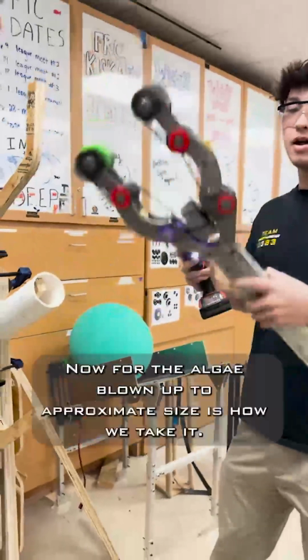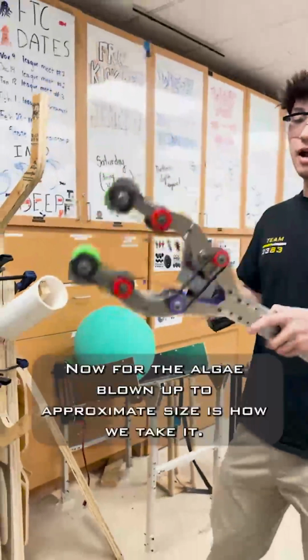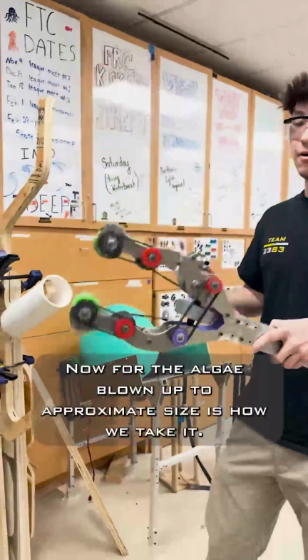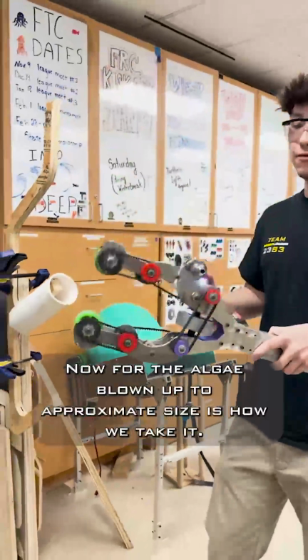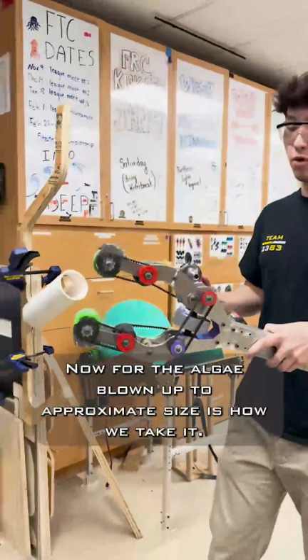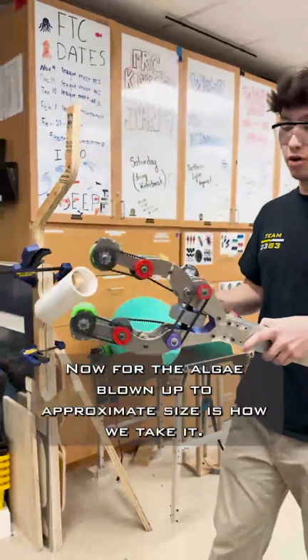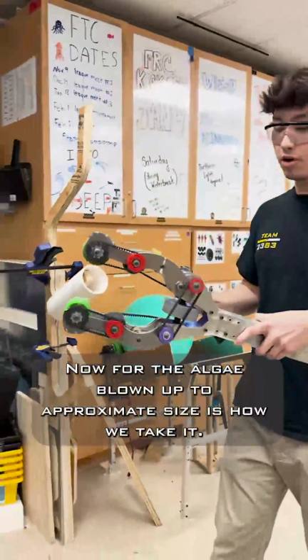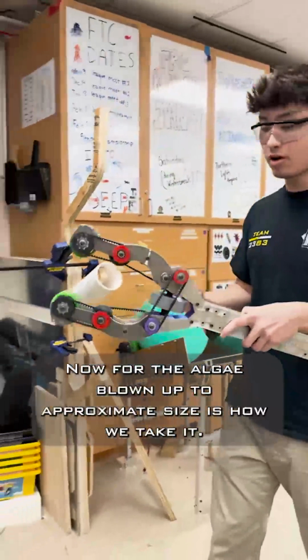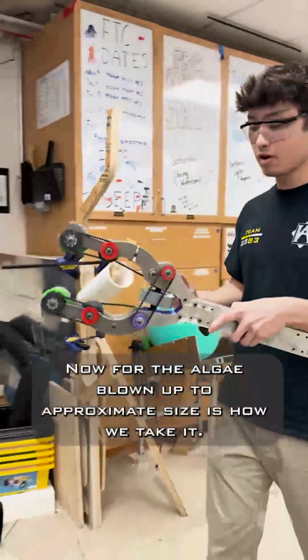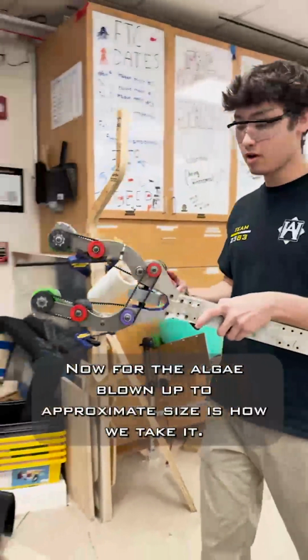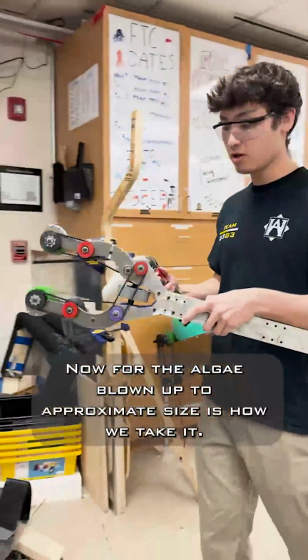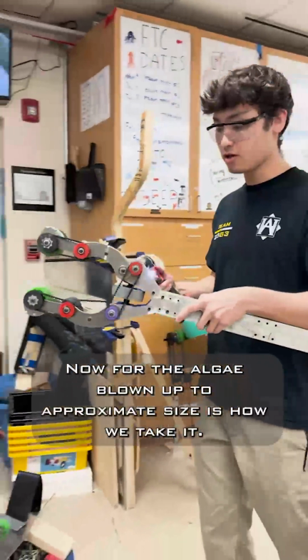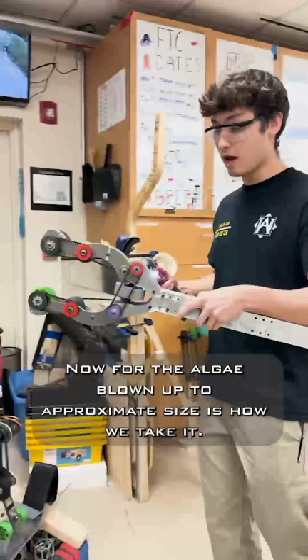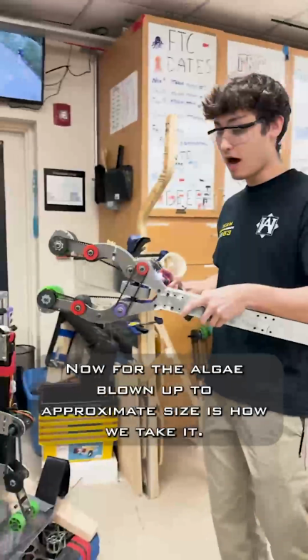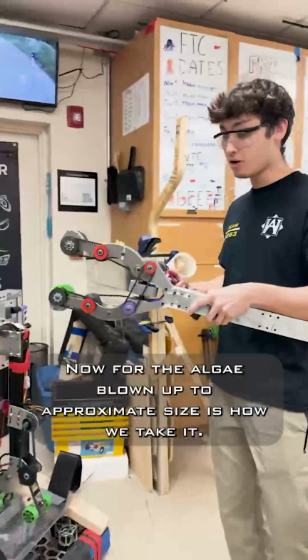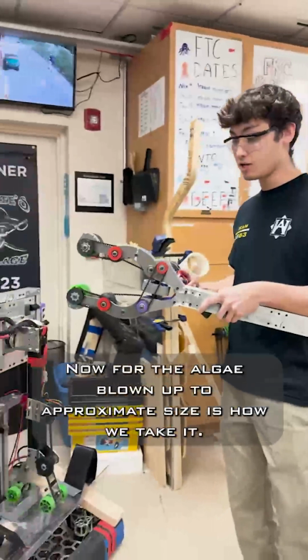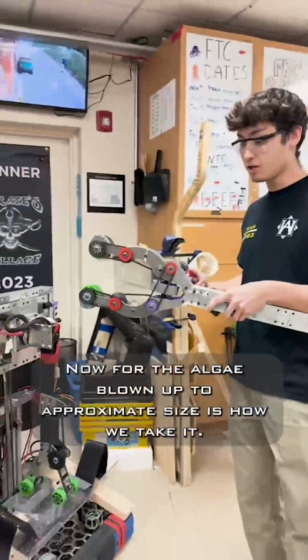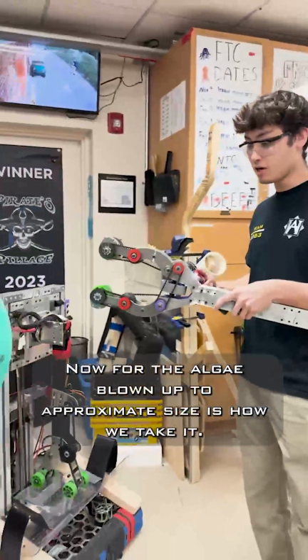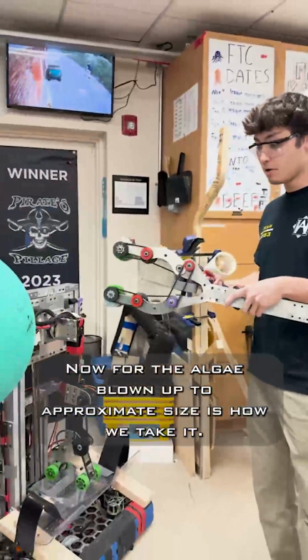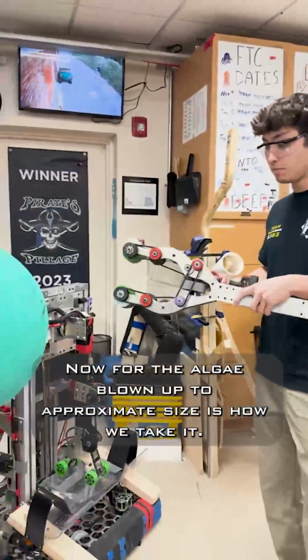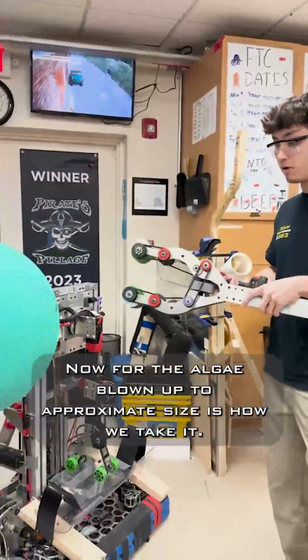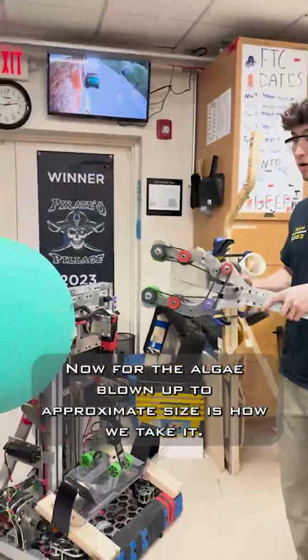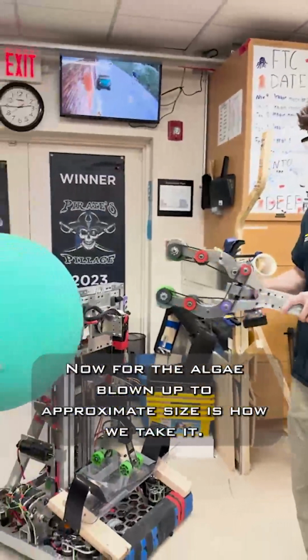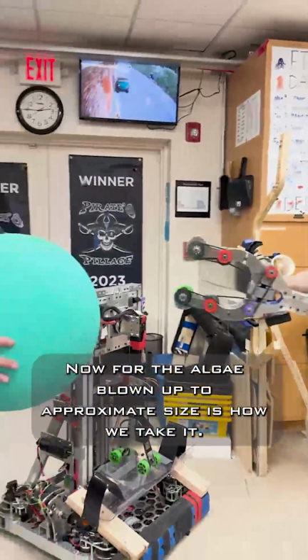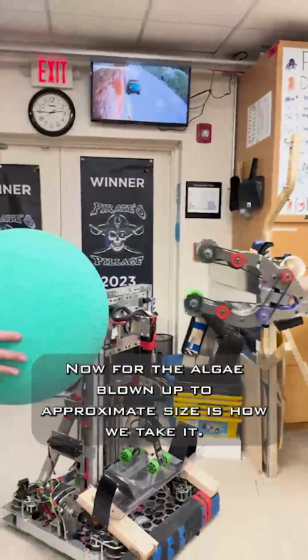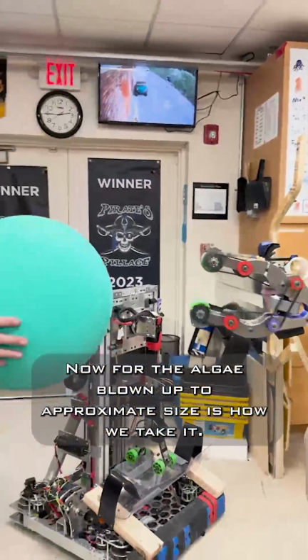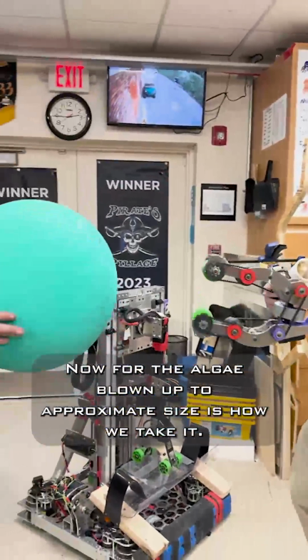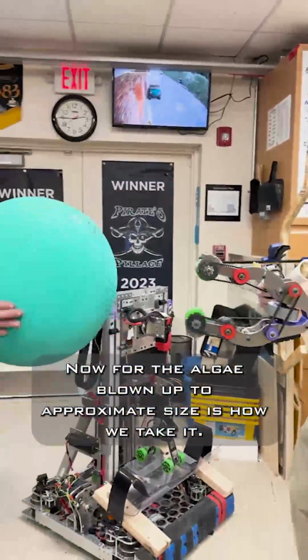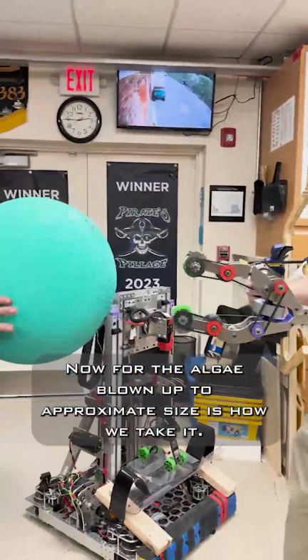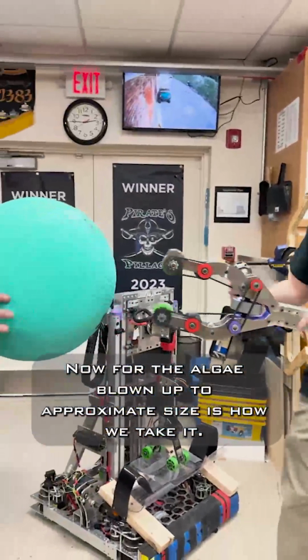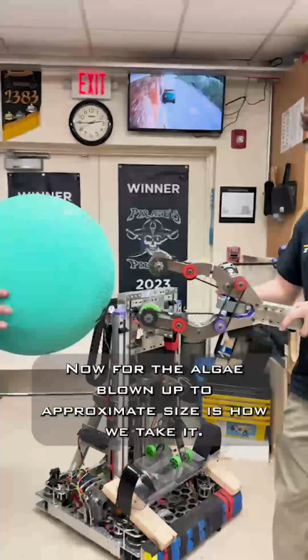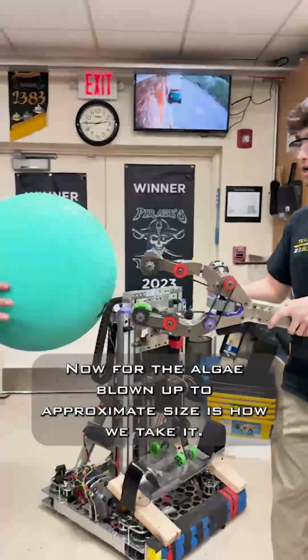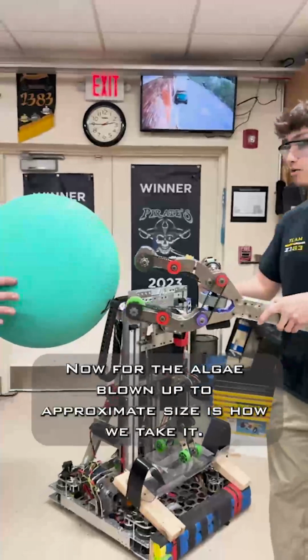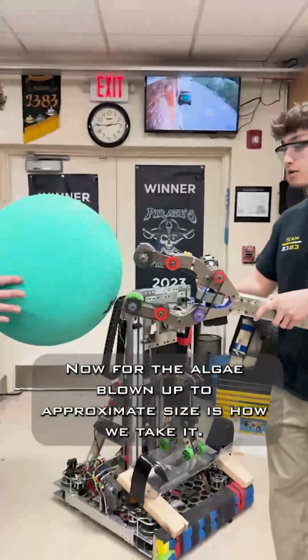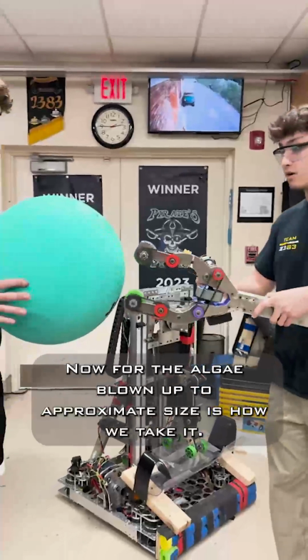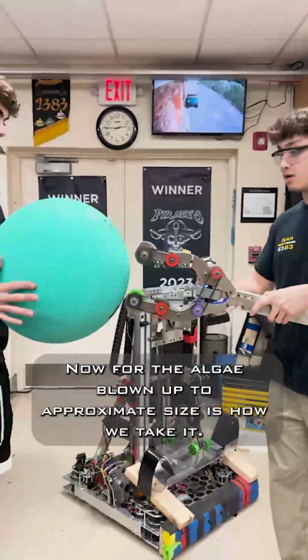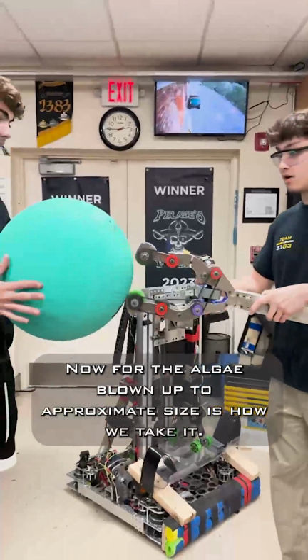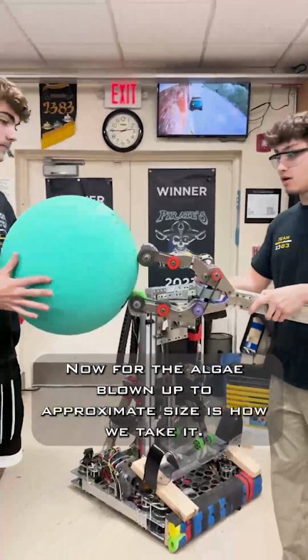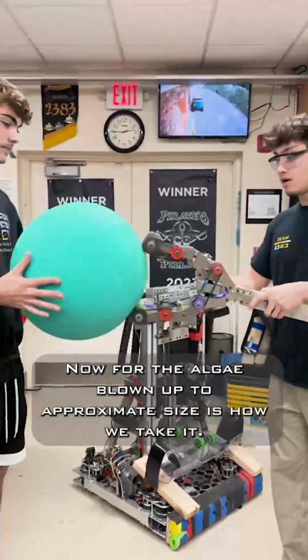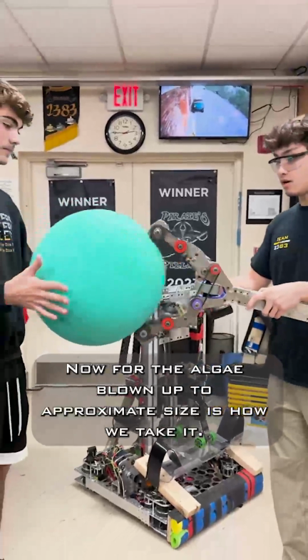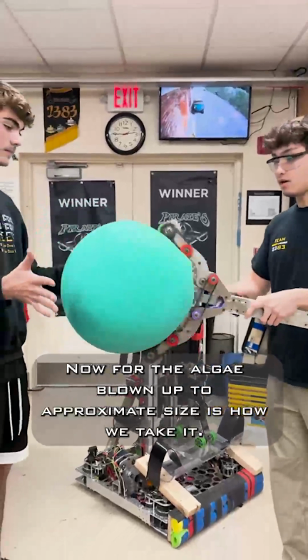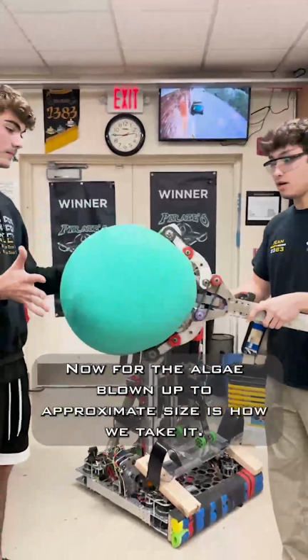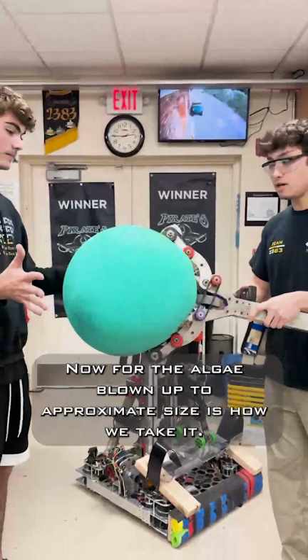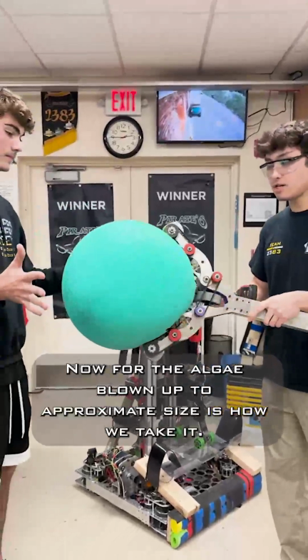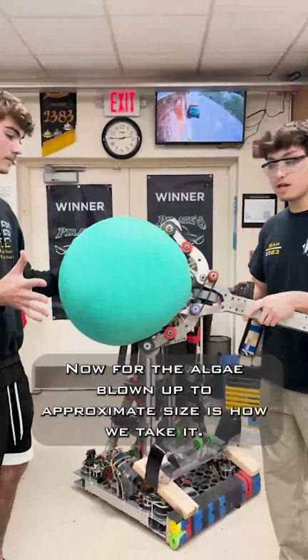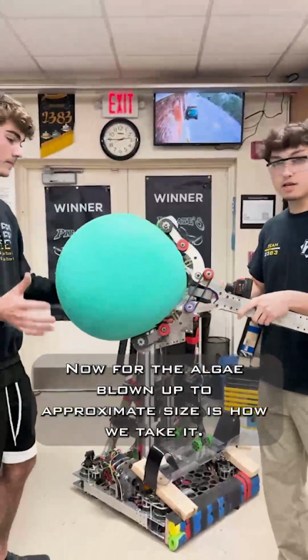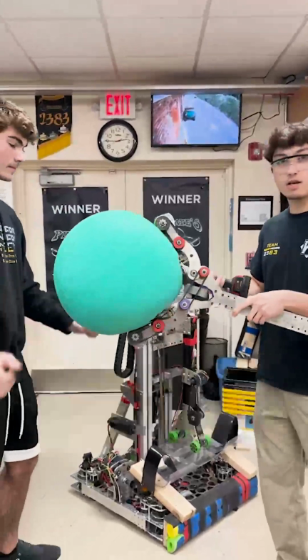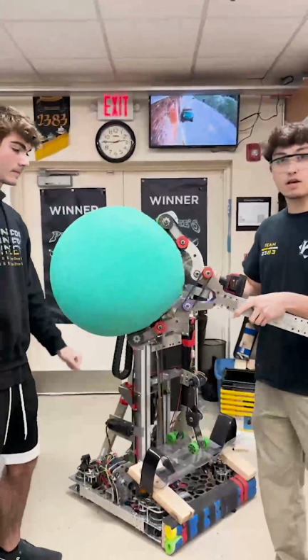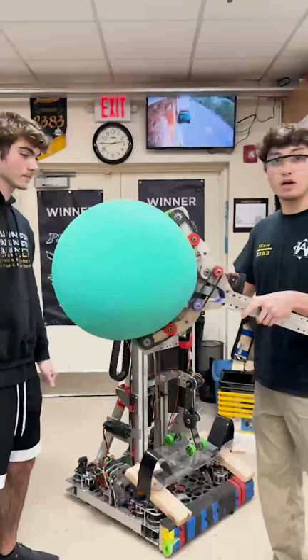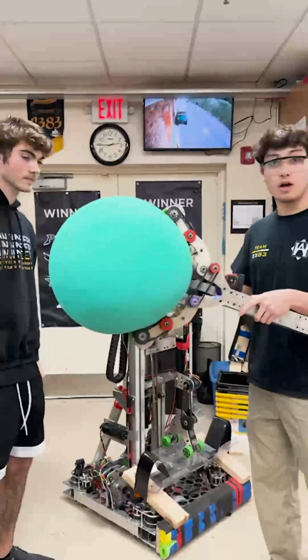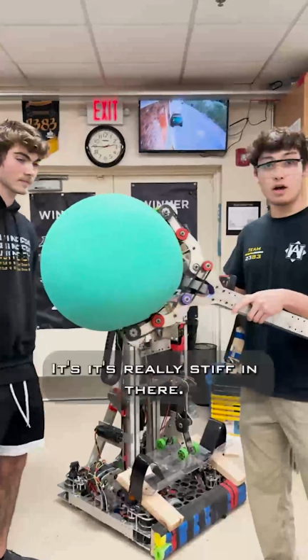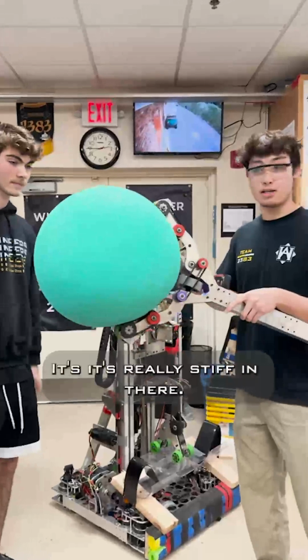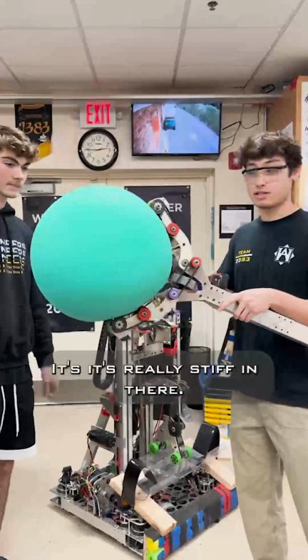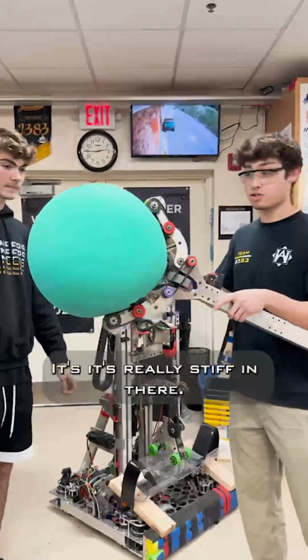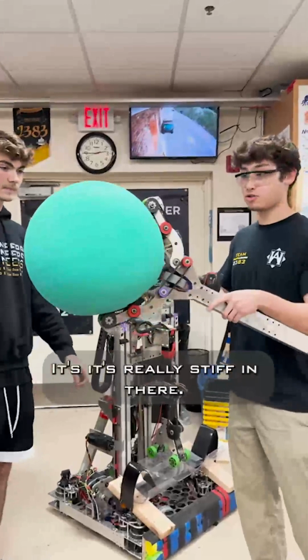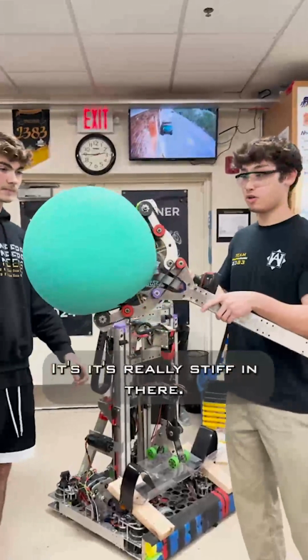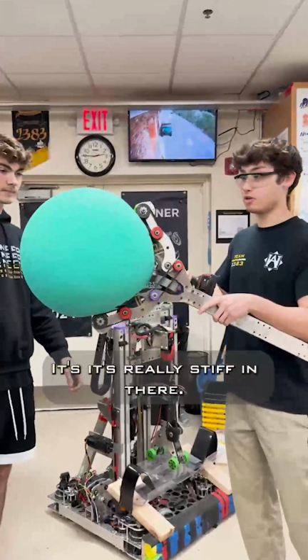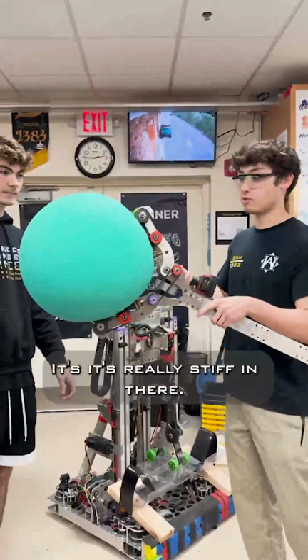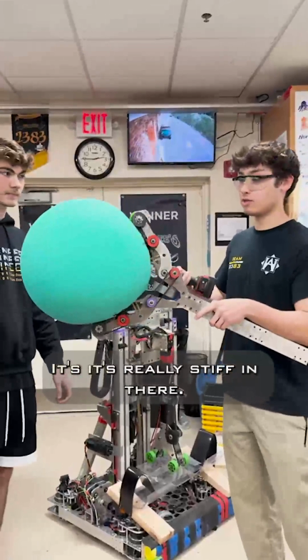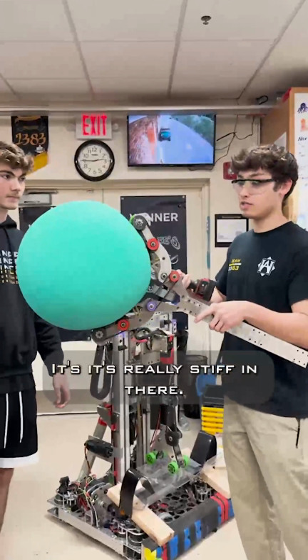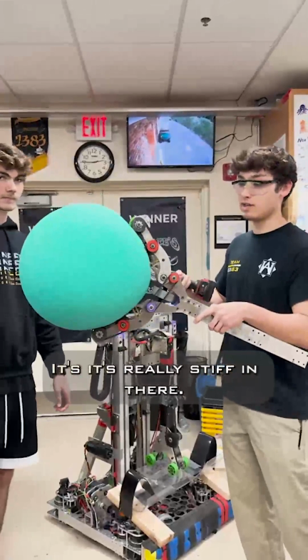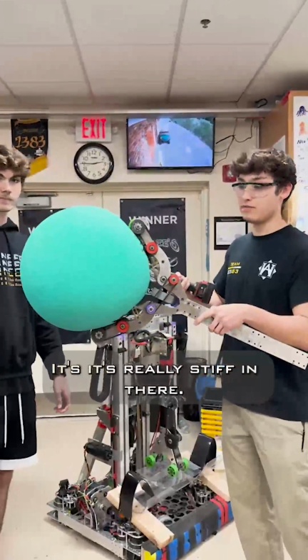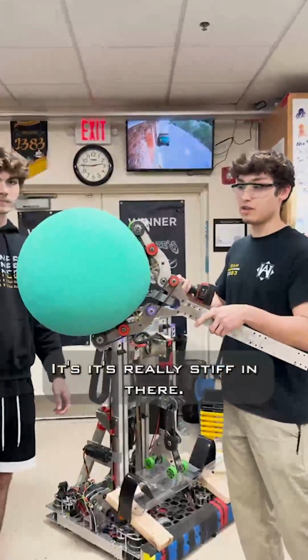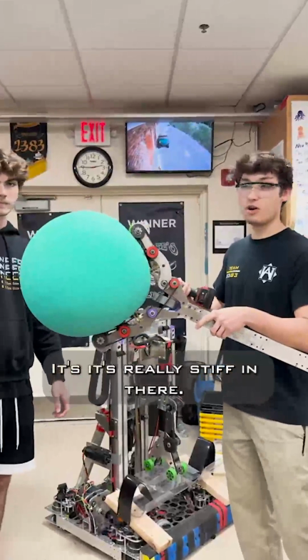Now for the algae blown up to approximate size, this is how we take it. It's really stiff in there.